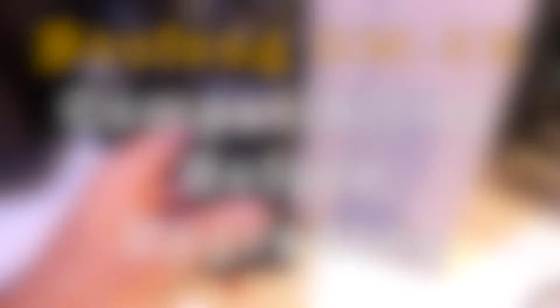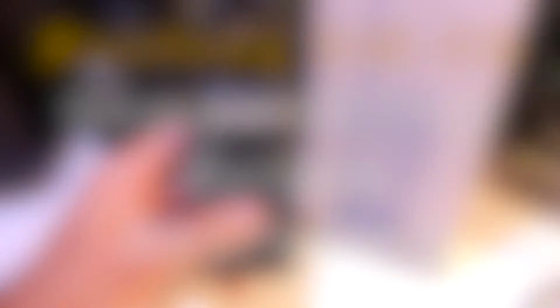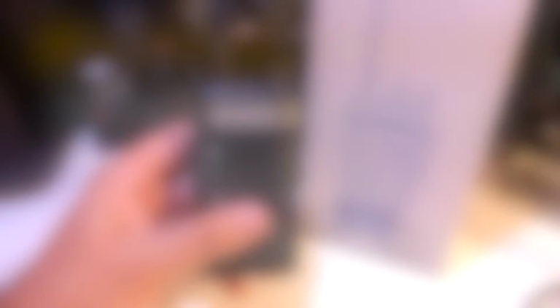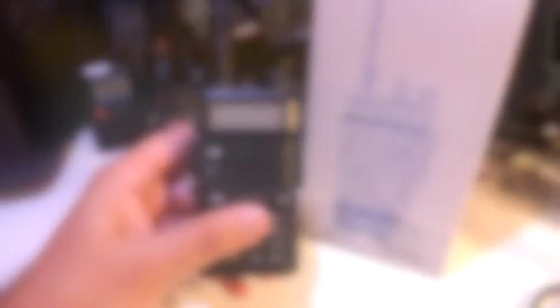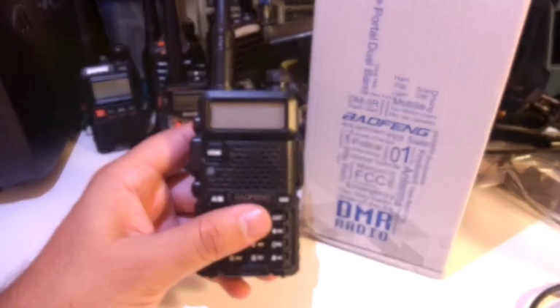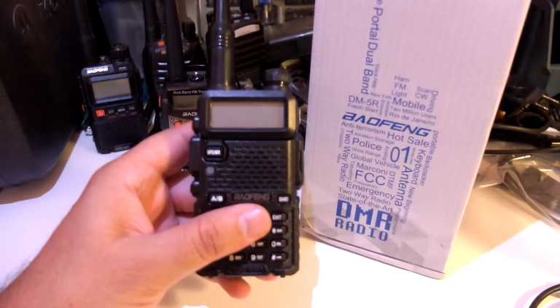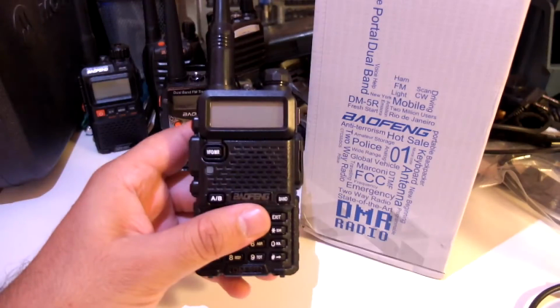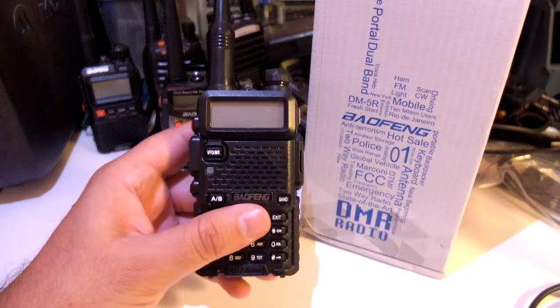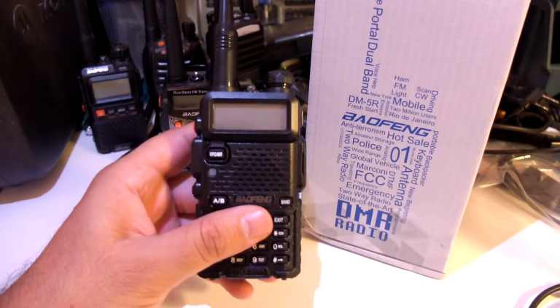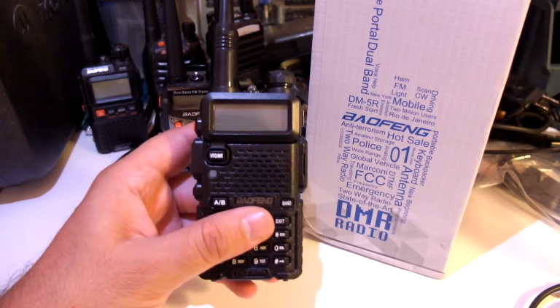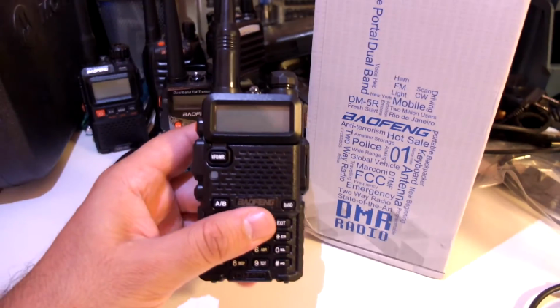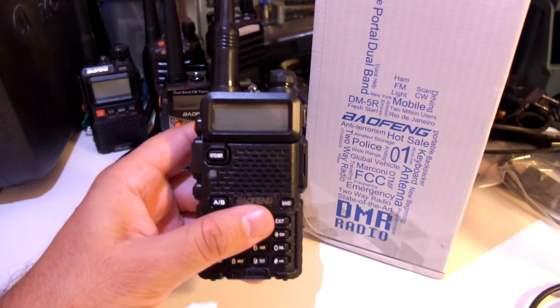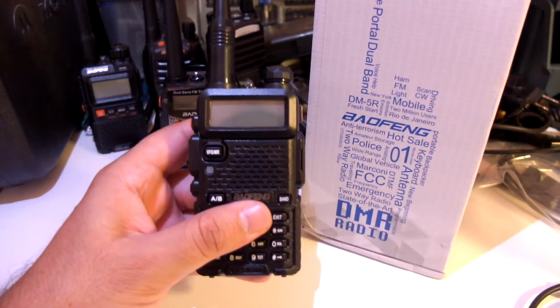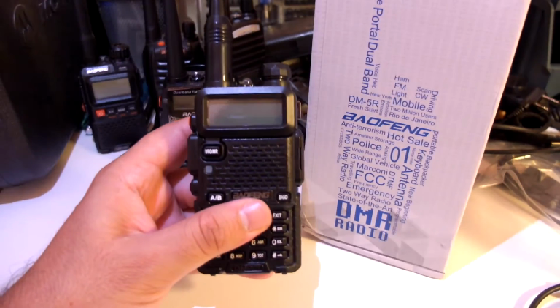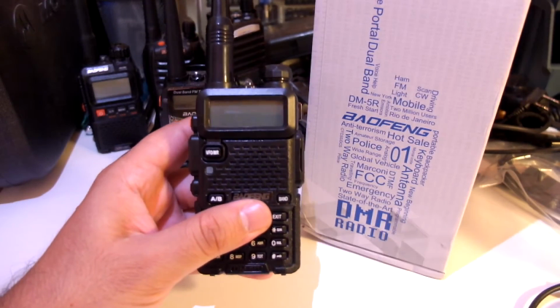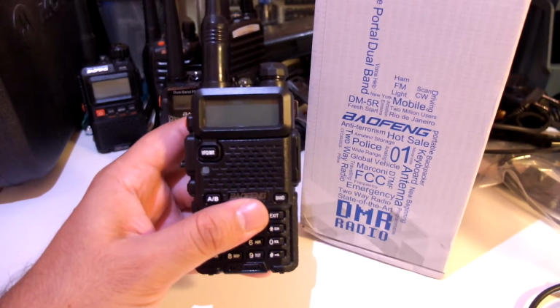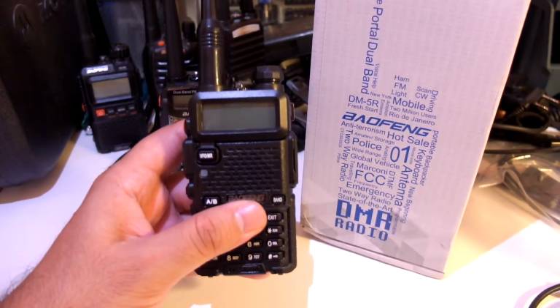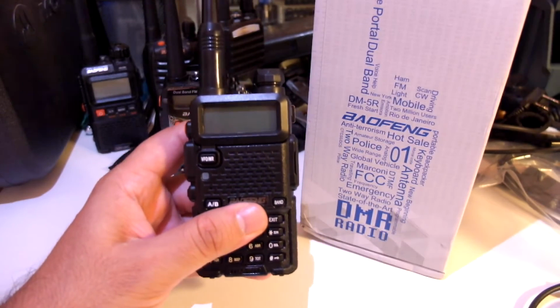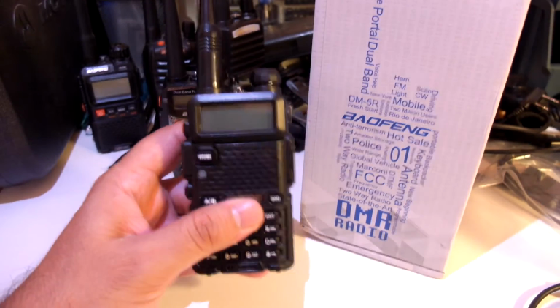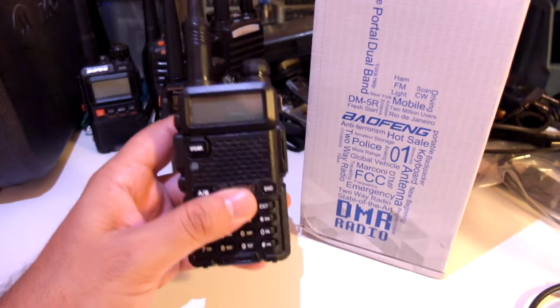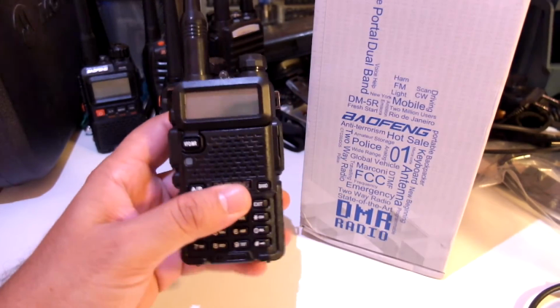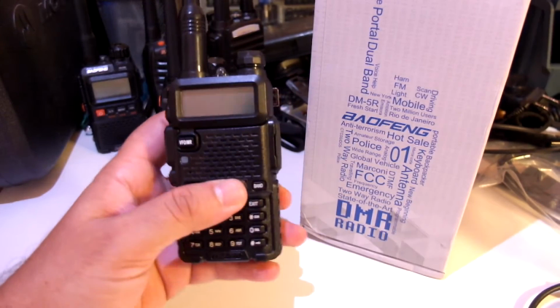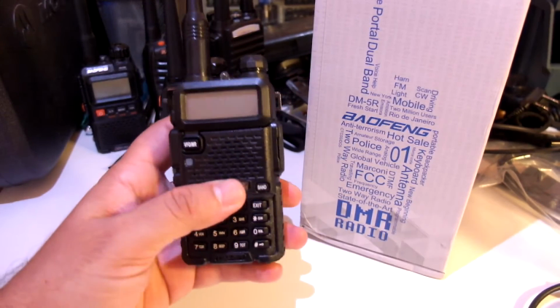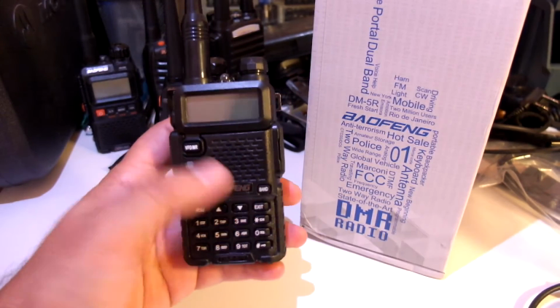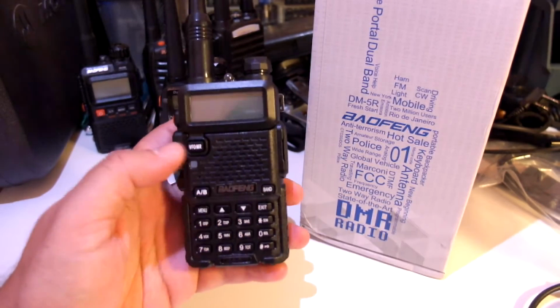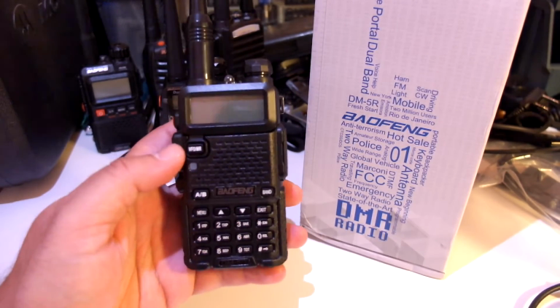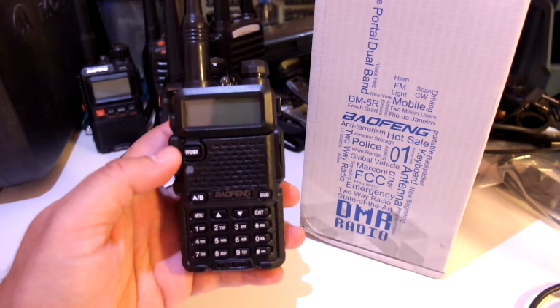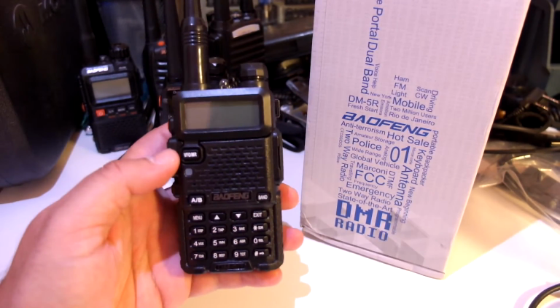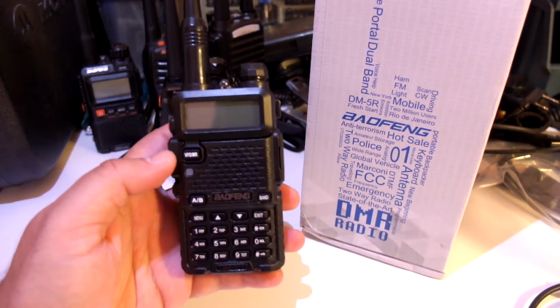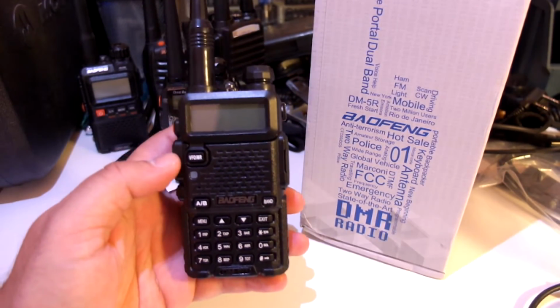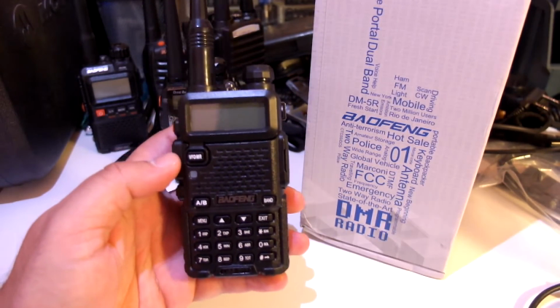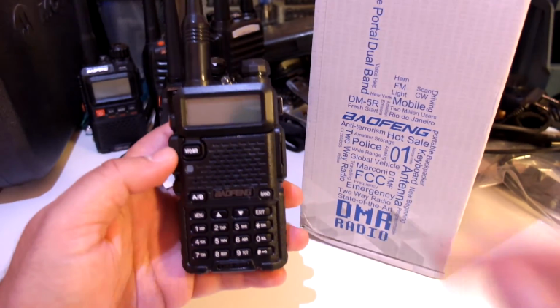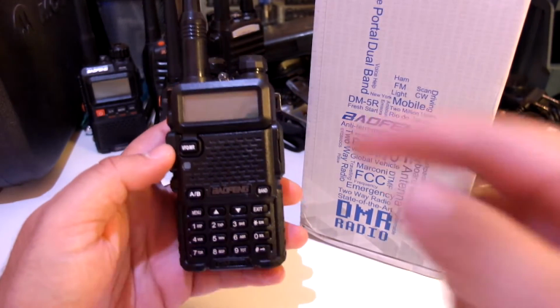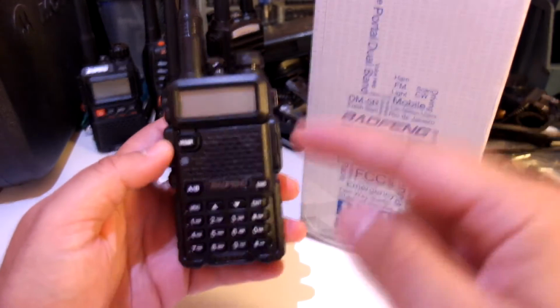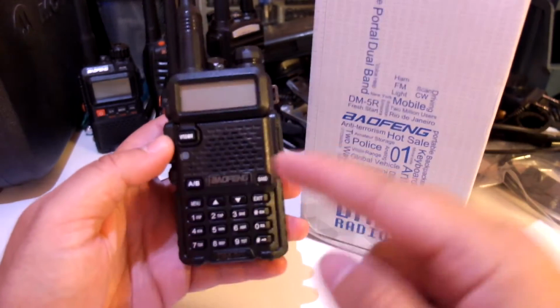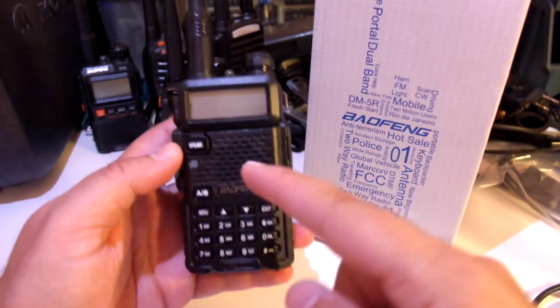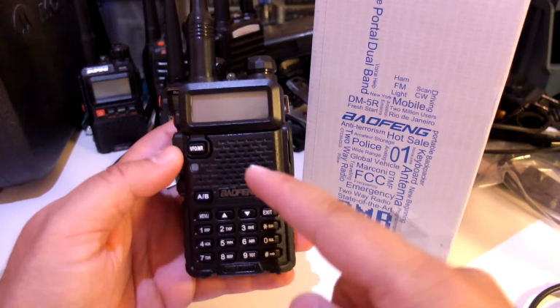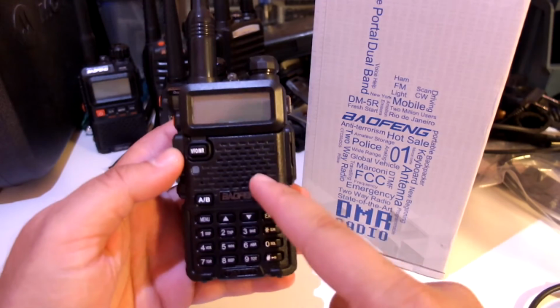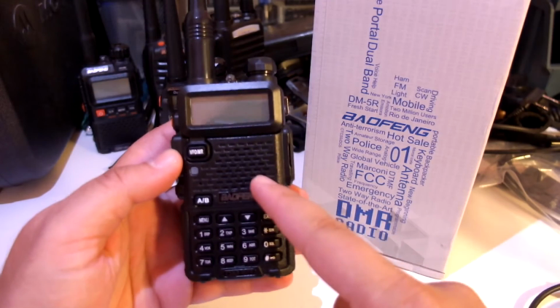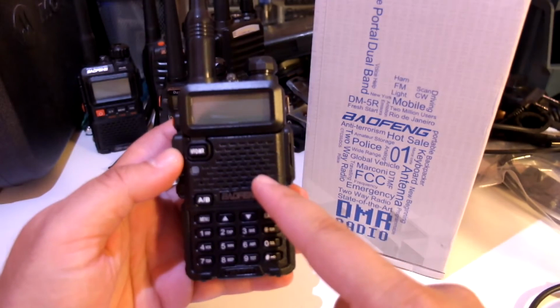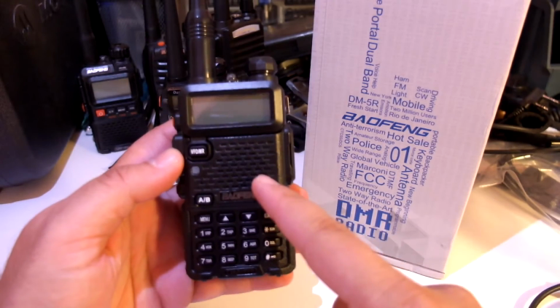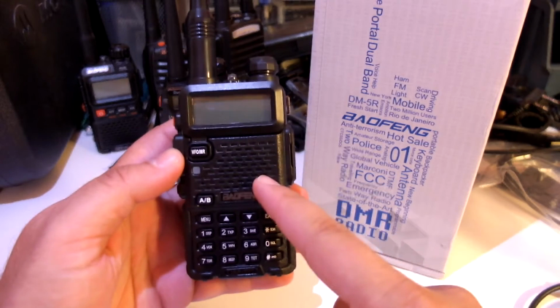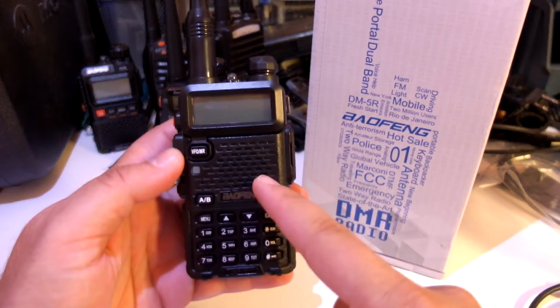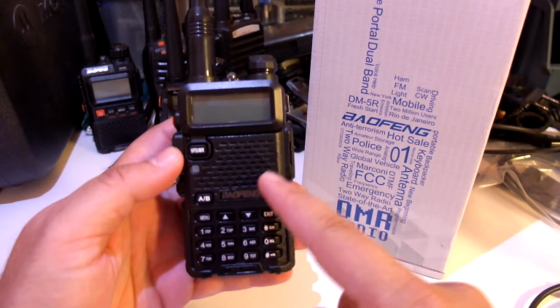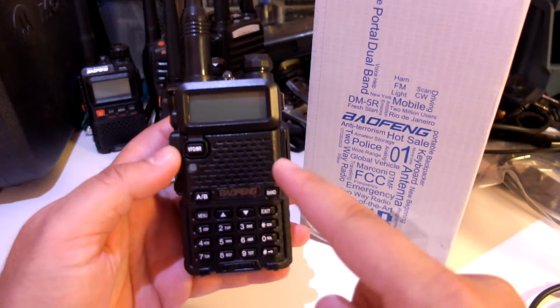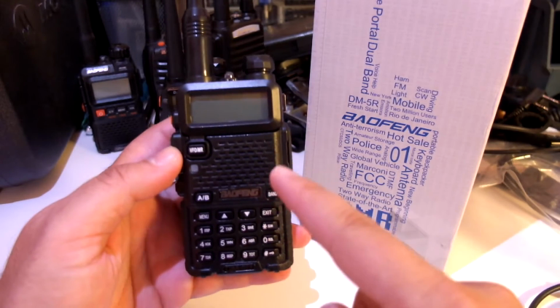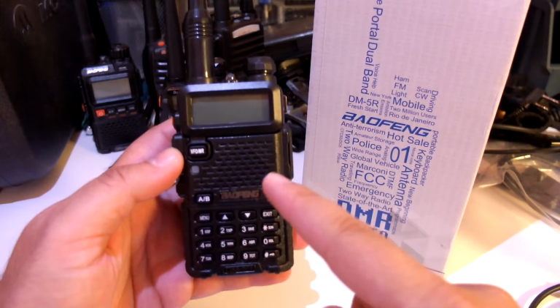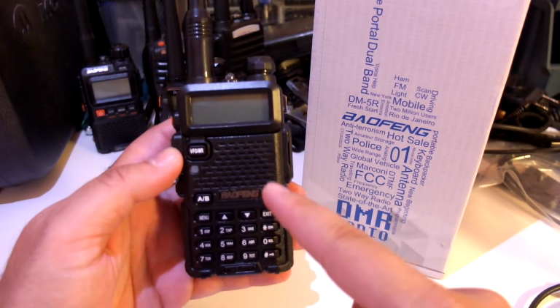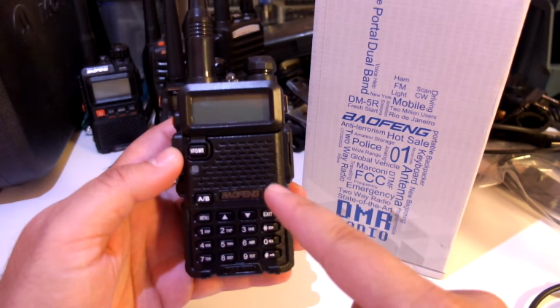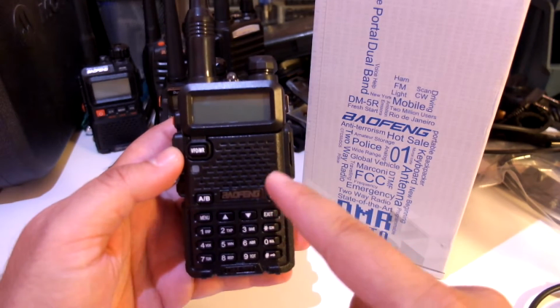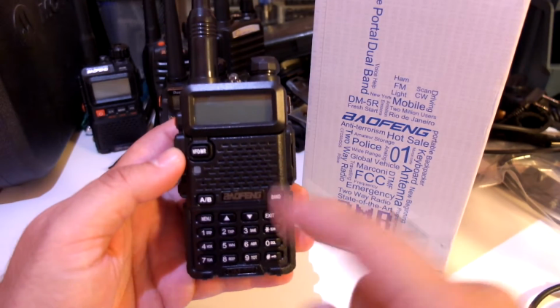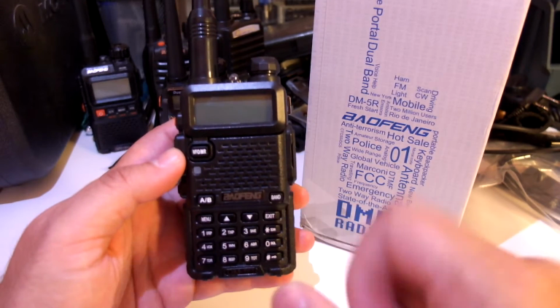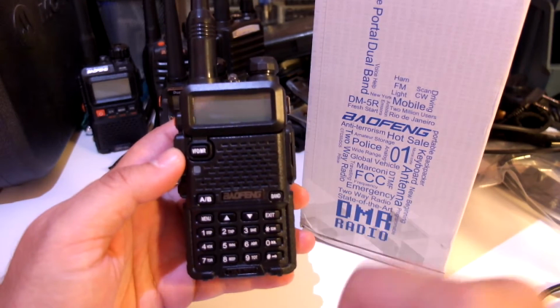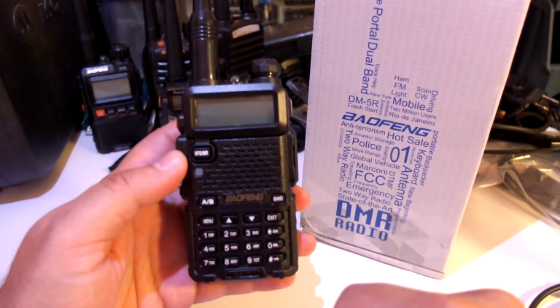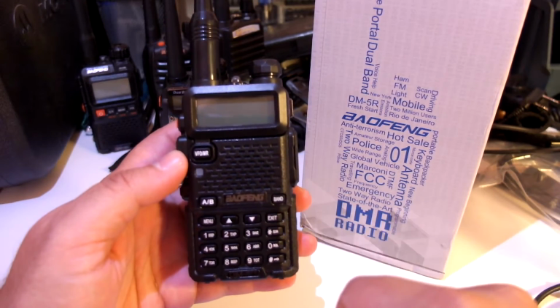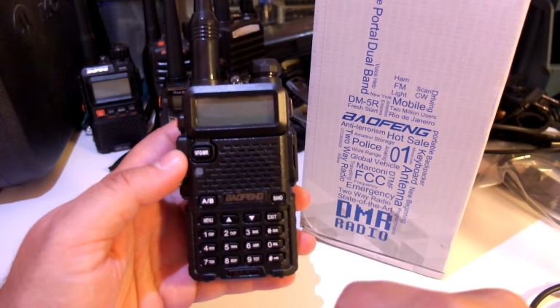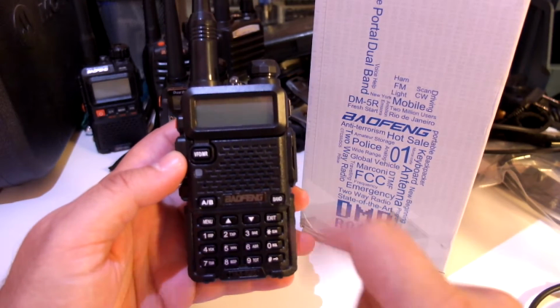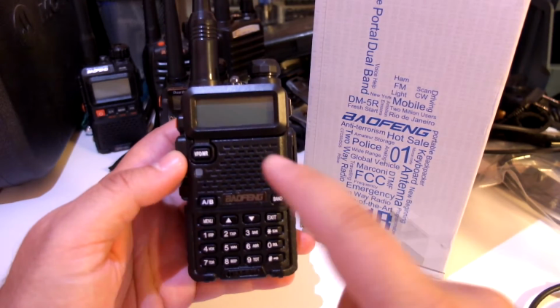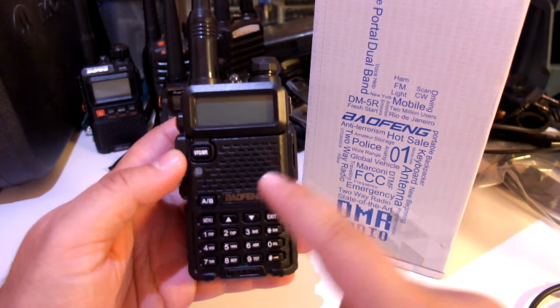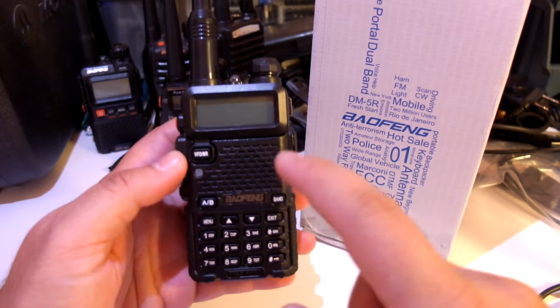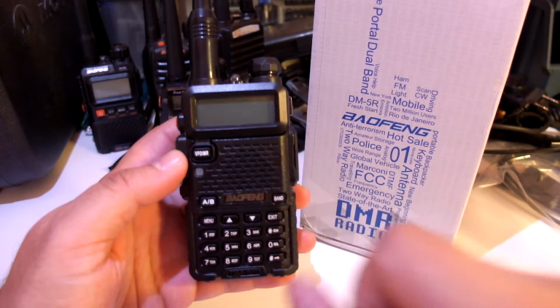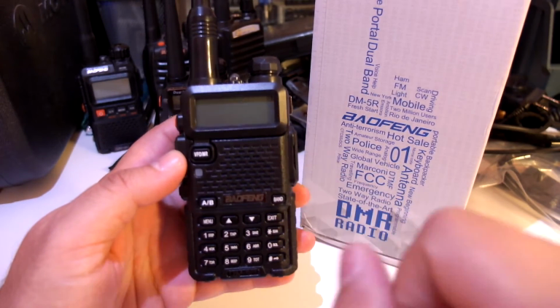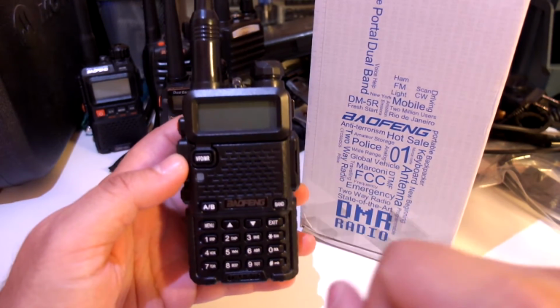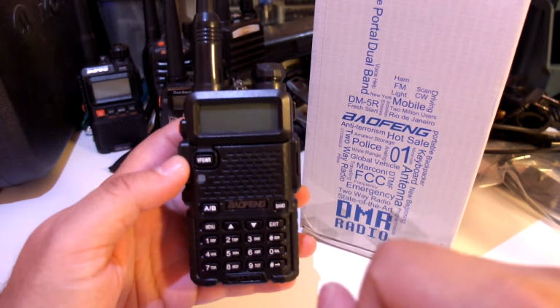Hello YouTube, this is Ham Radio Reviews, doing another video on the Baofeng DM5R DMR Radio.